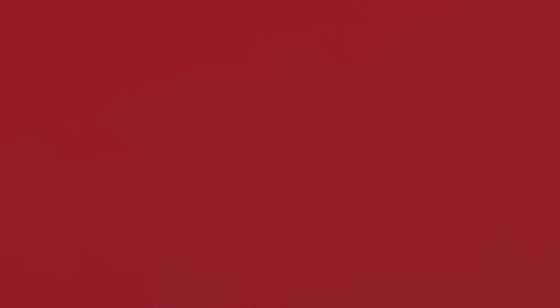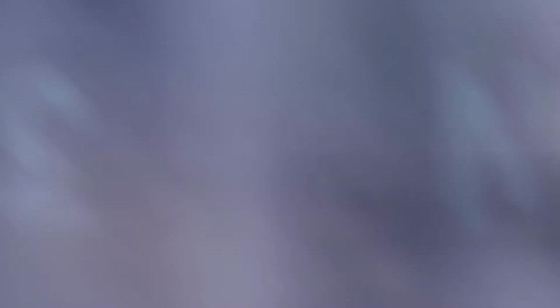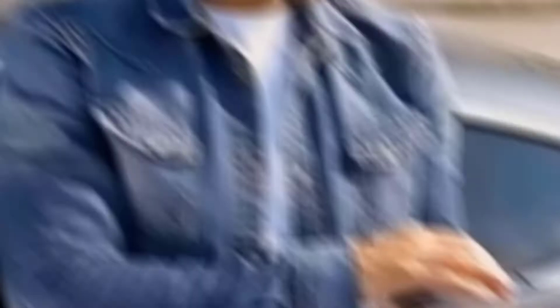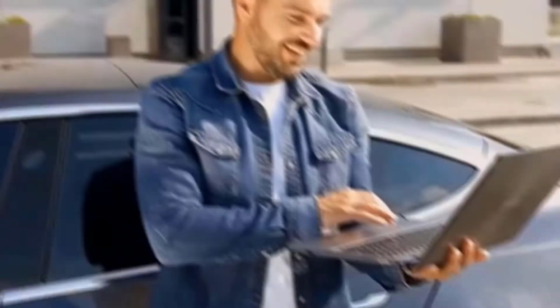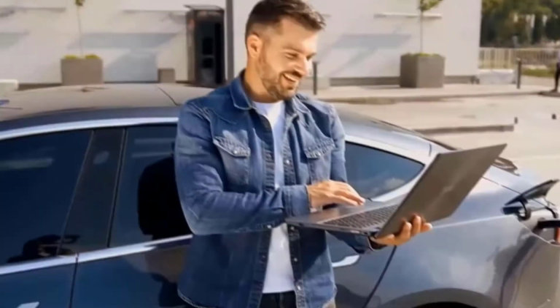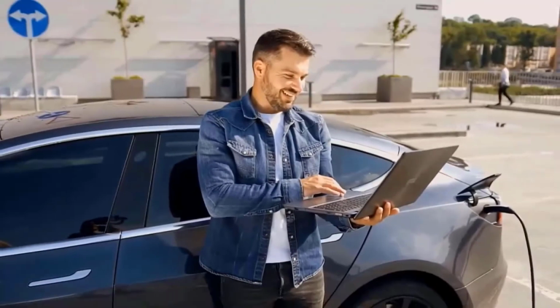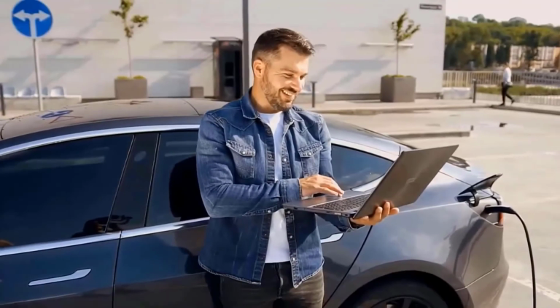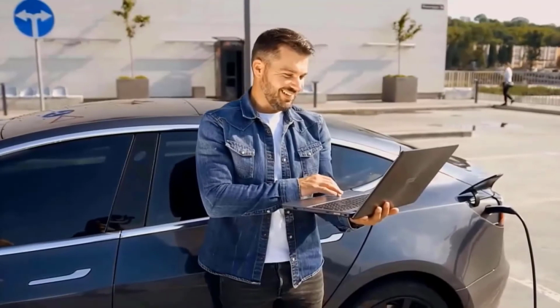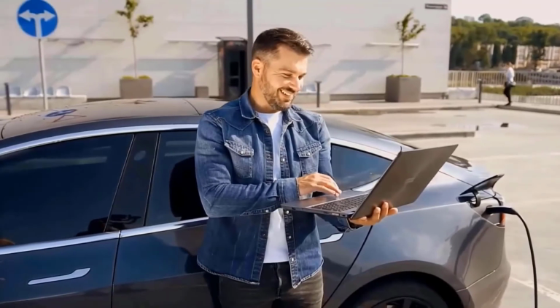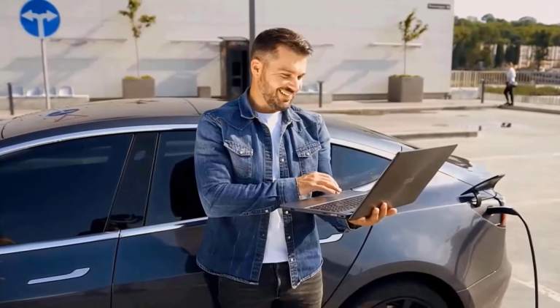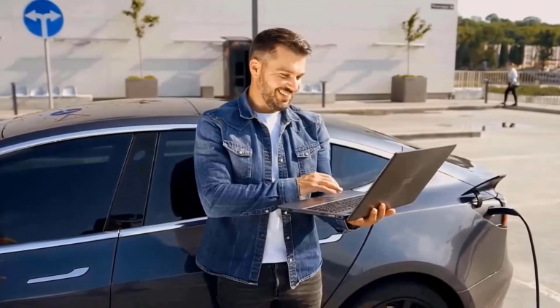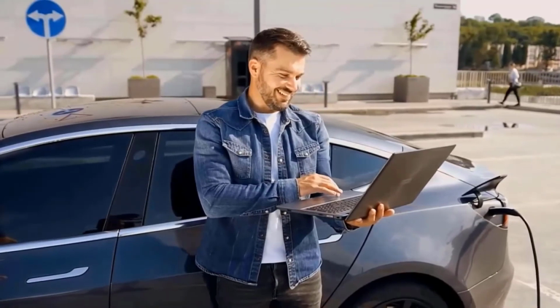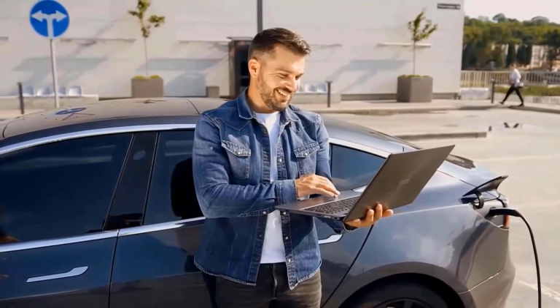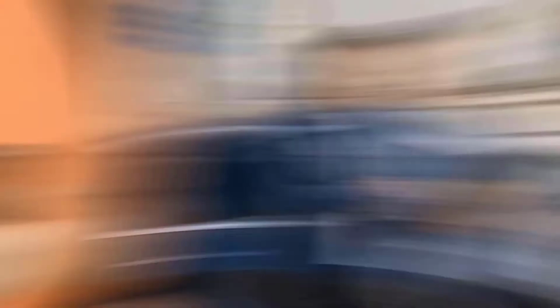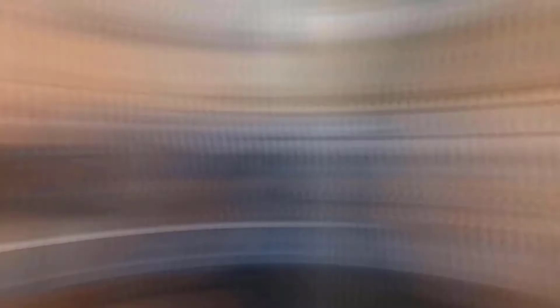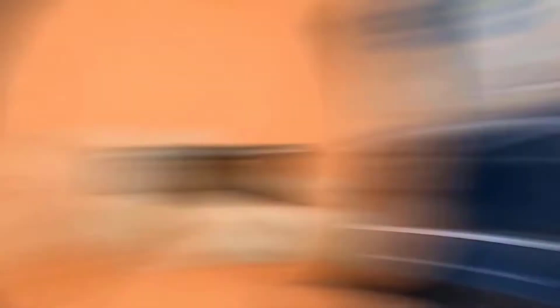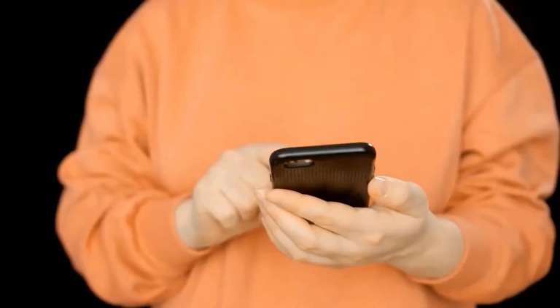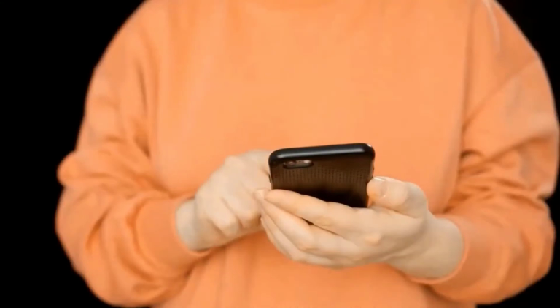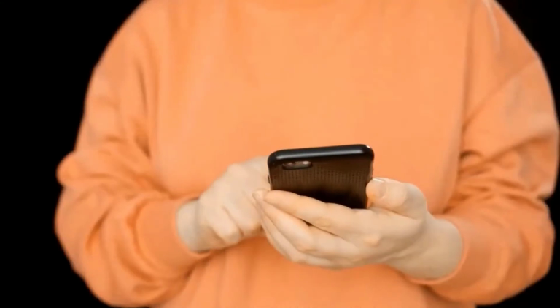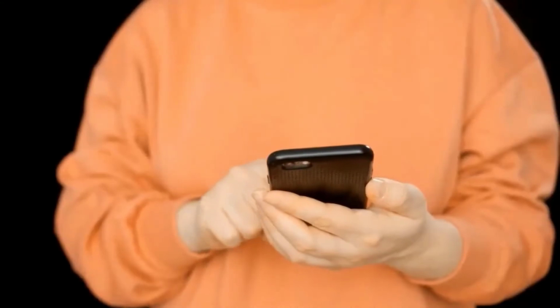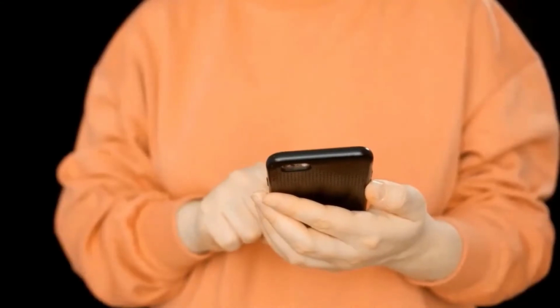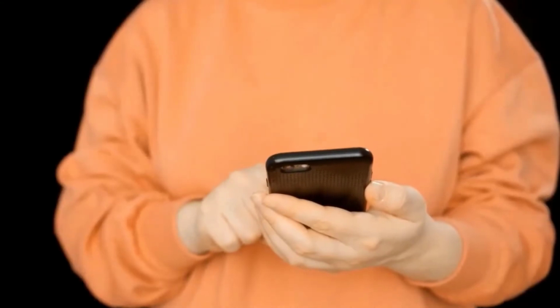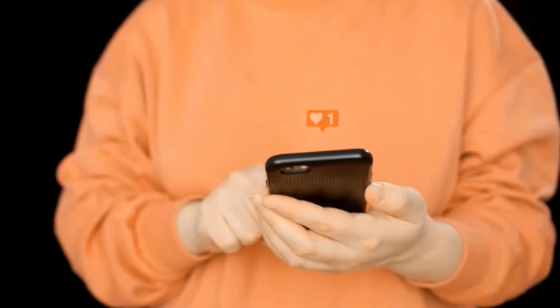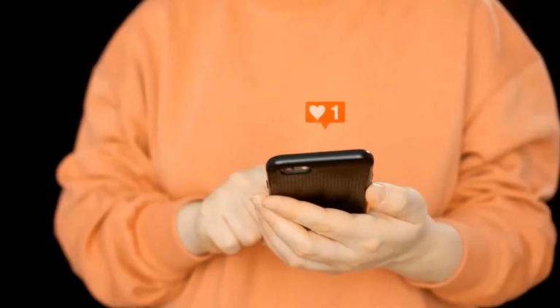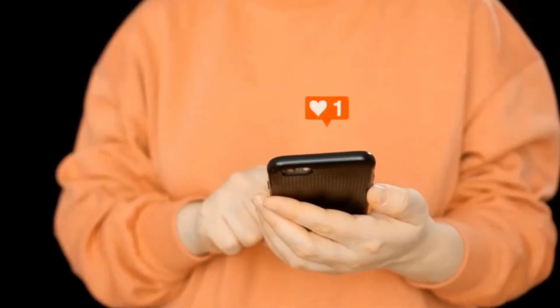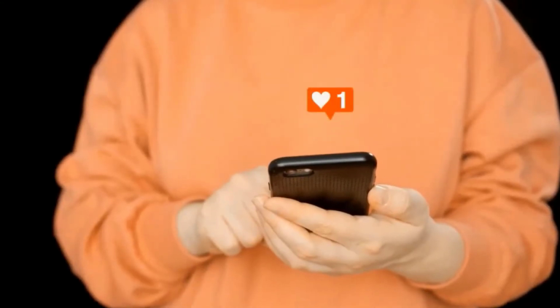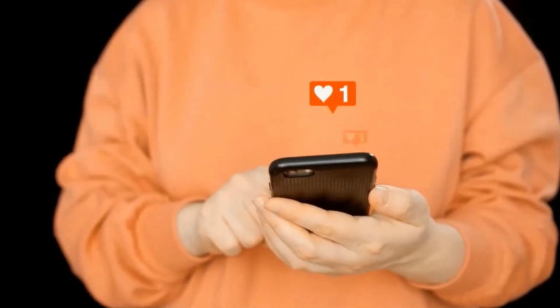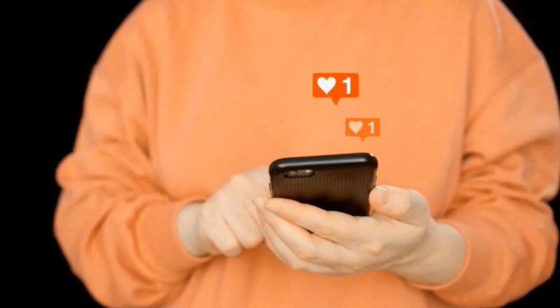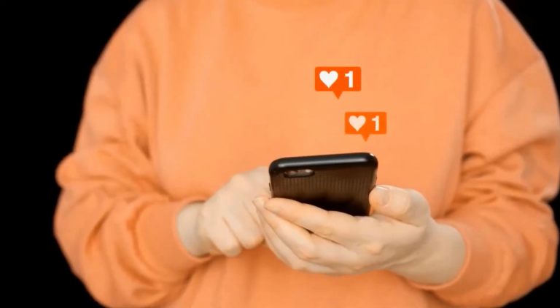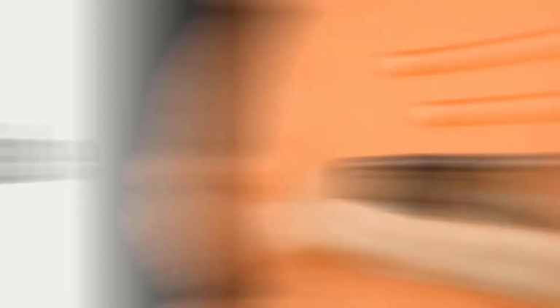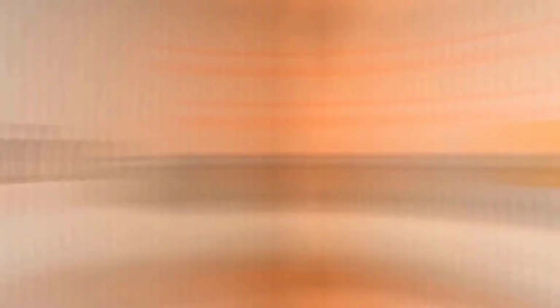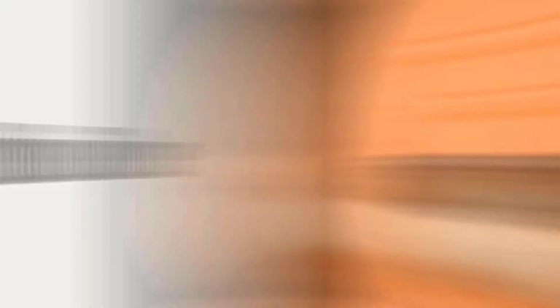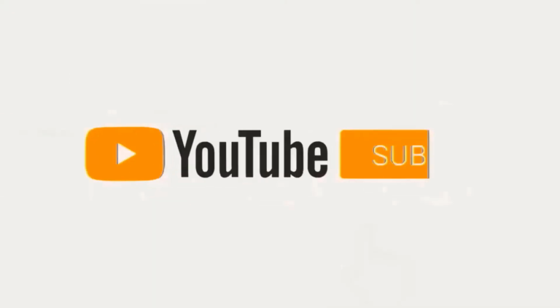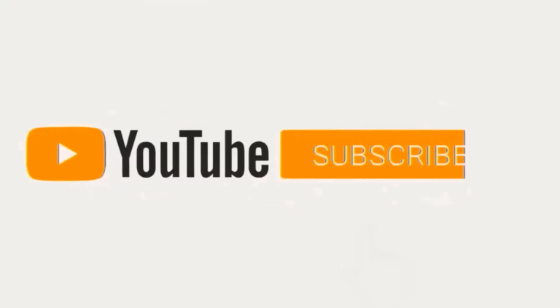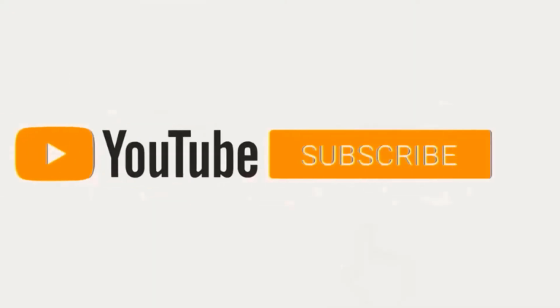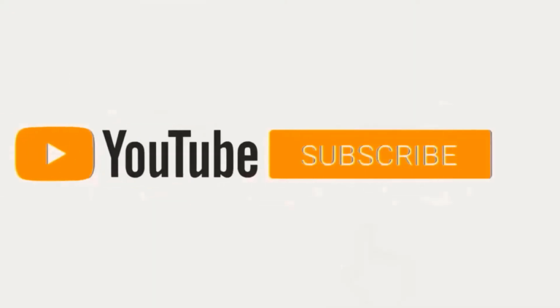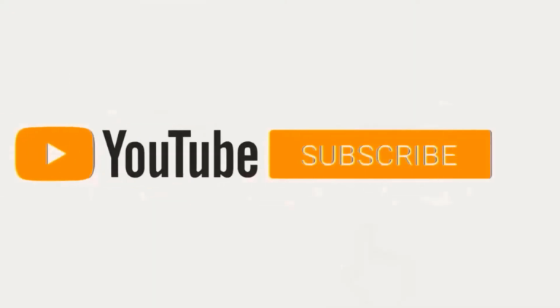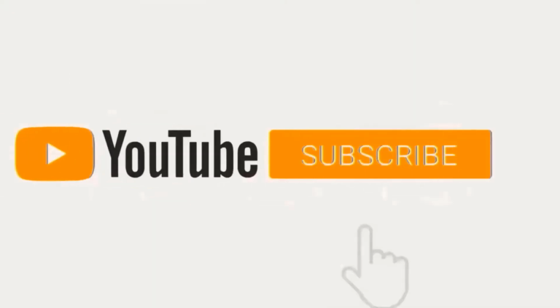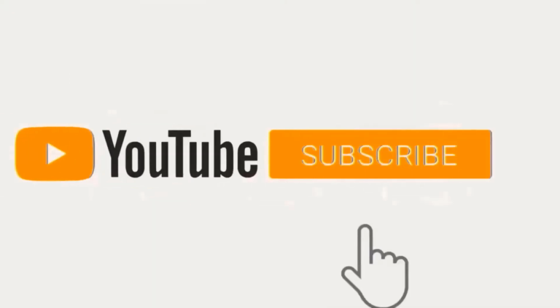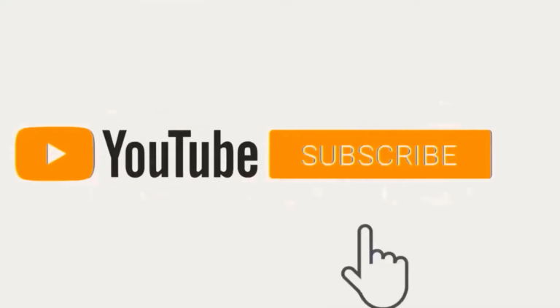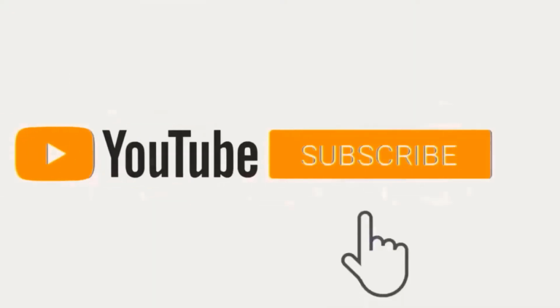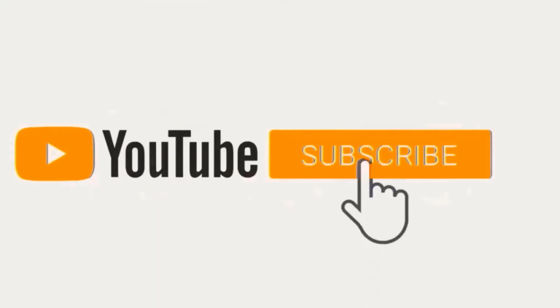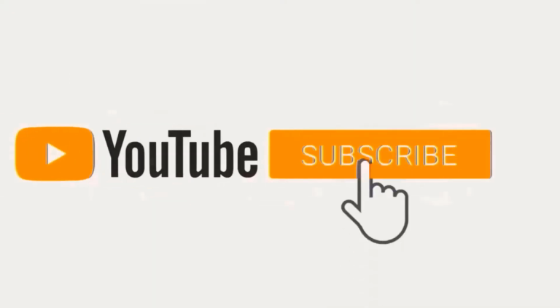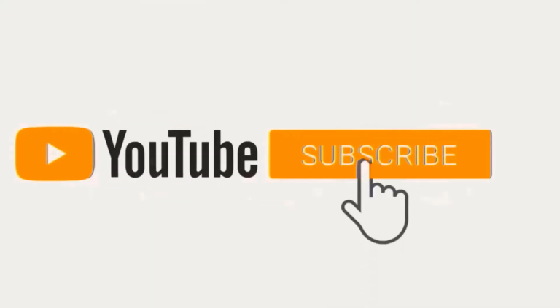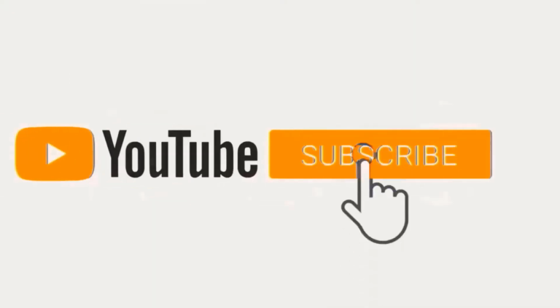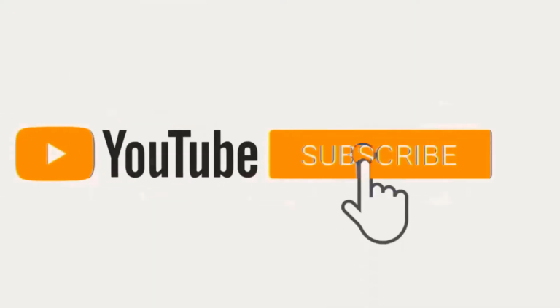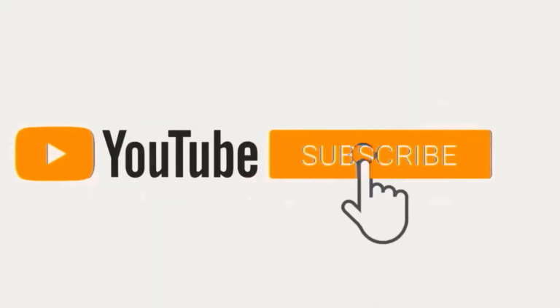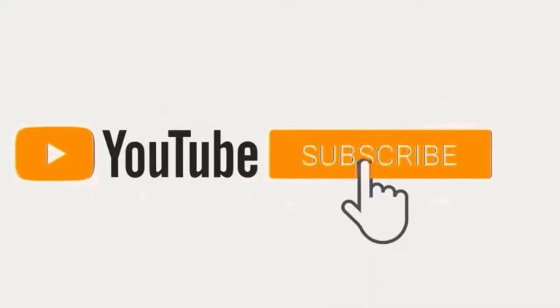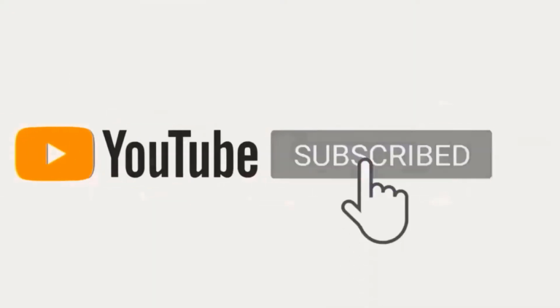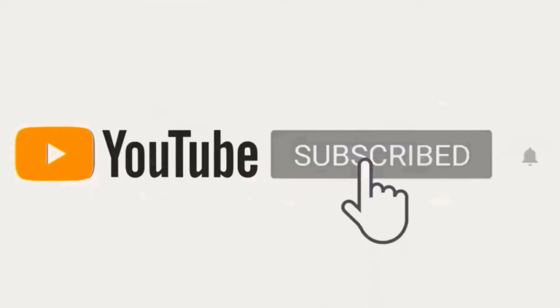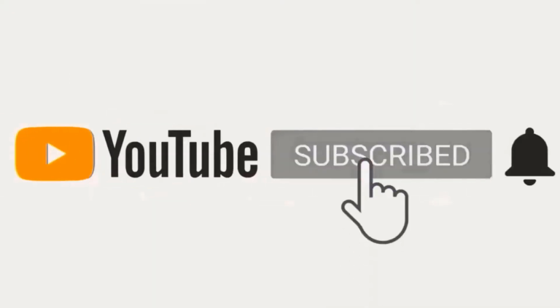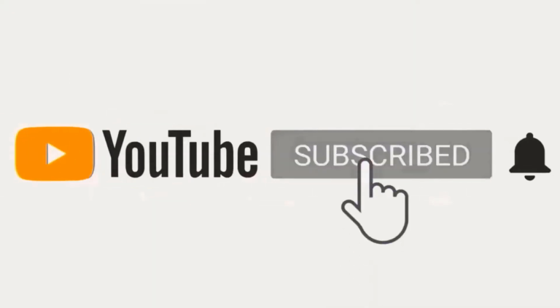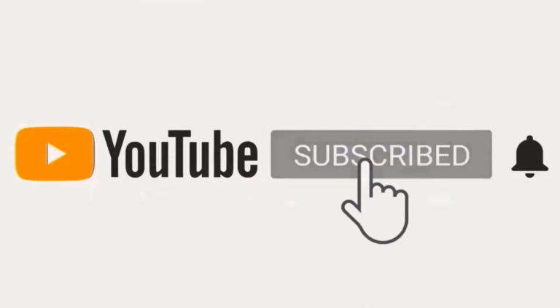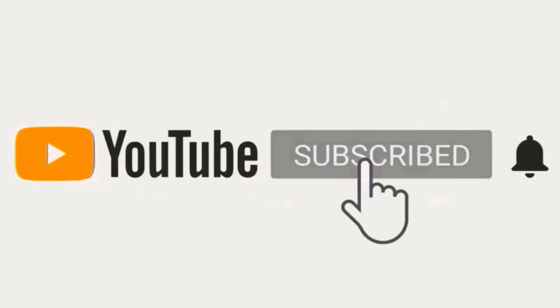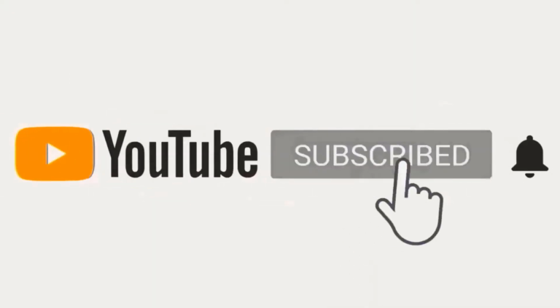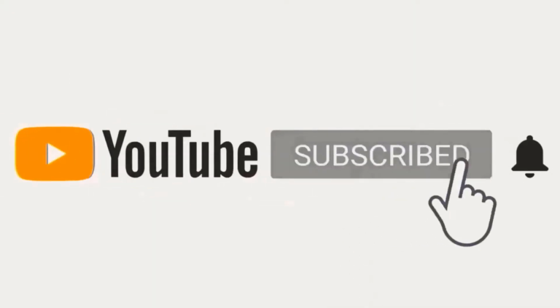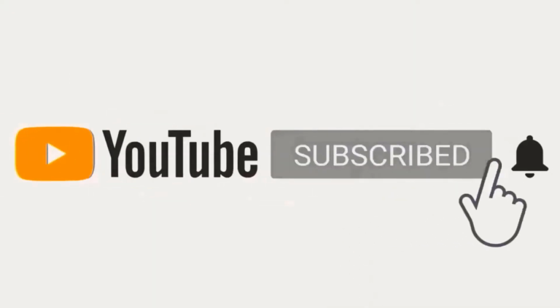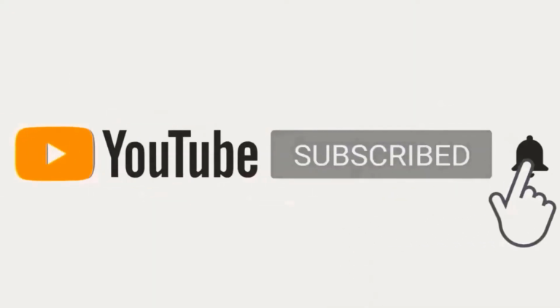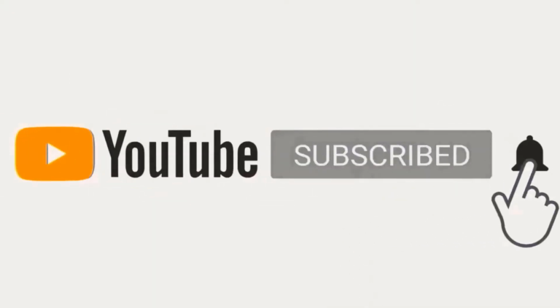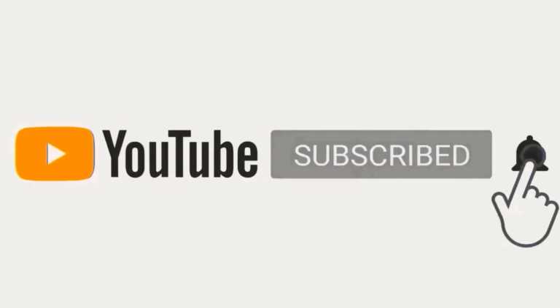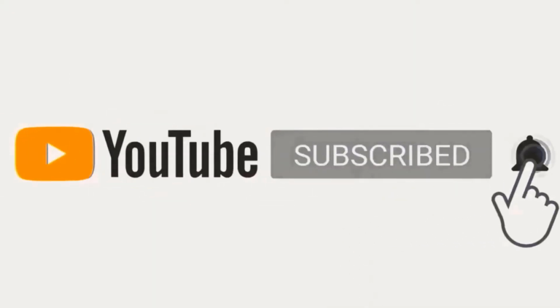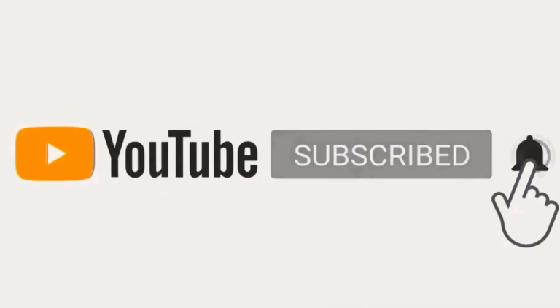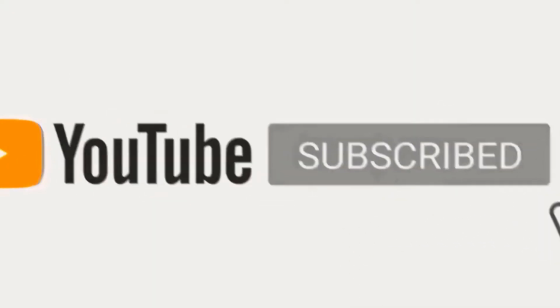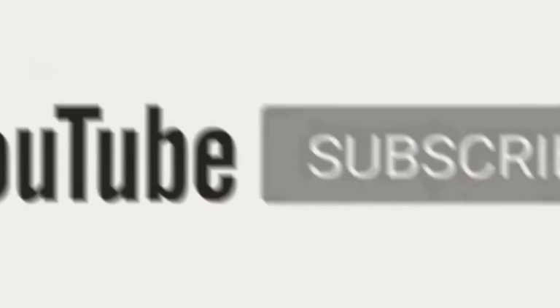If you're enjoying this video, smash the like button, hit the subscribe button, and click on the bell icon so you never miss a video.